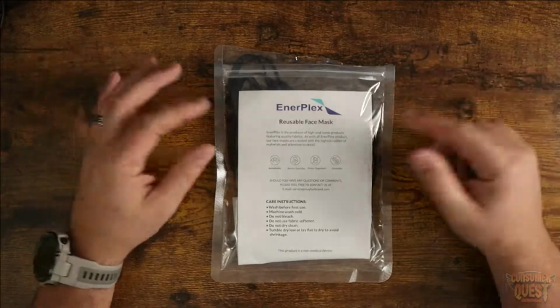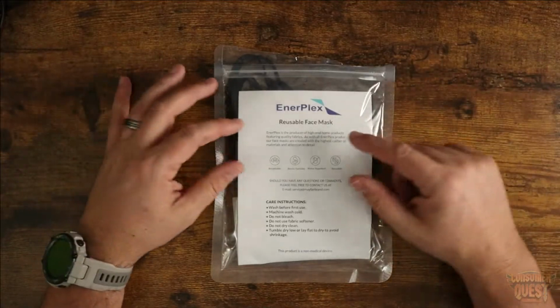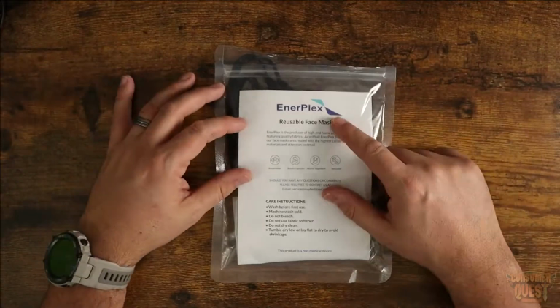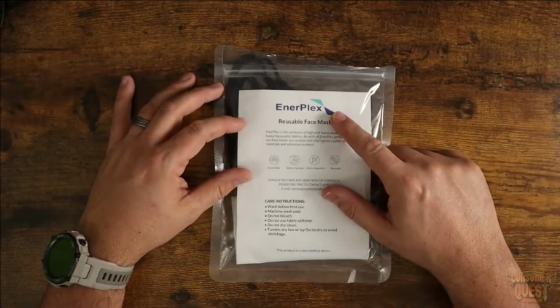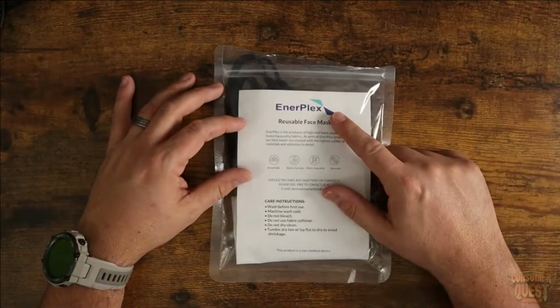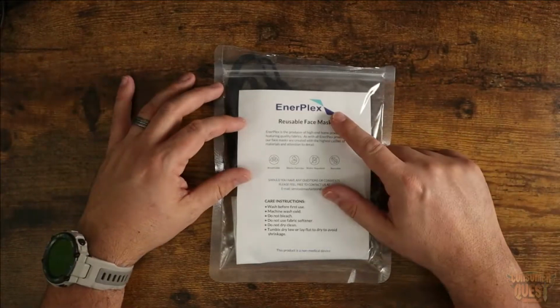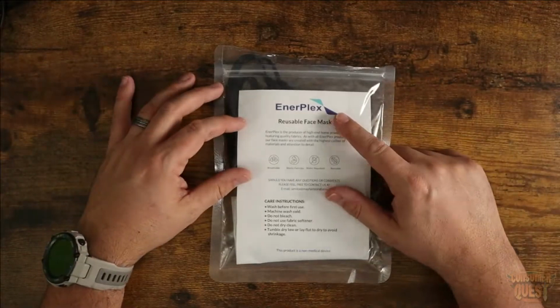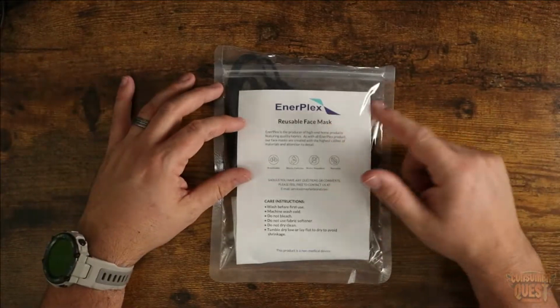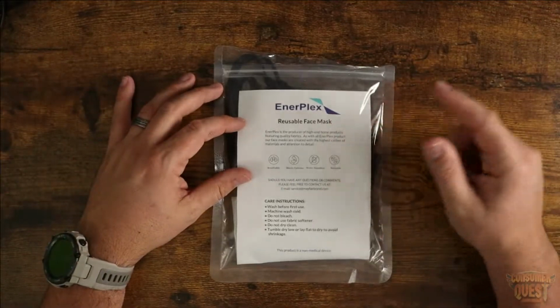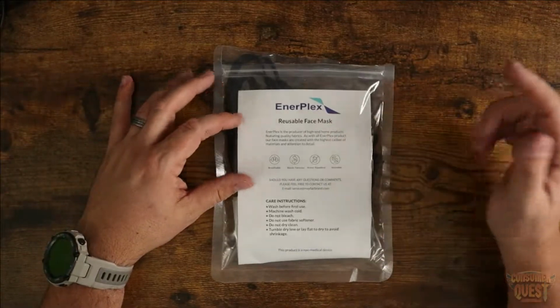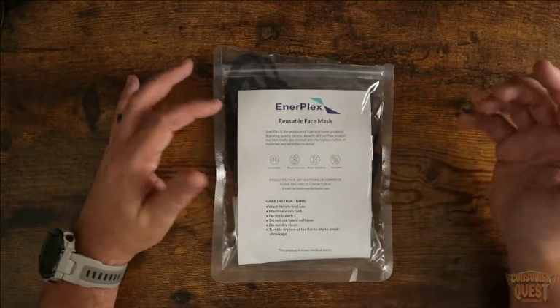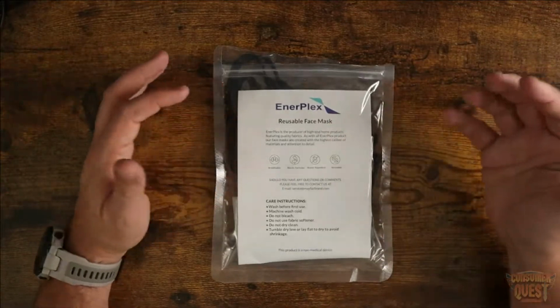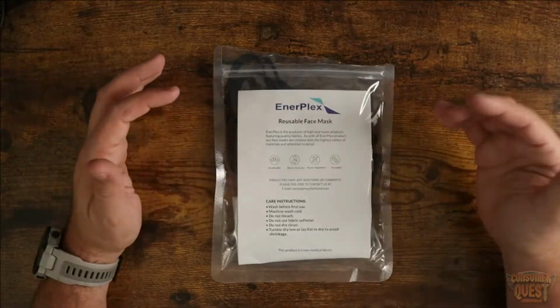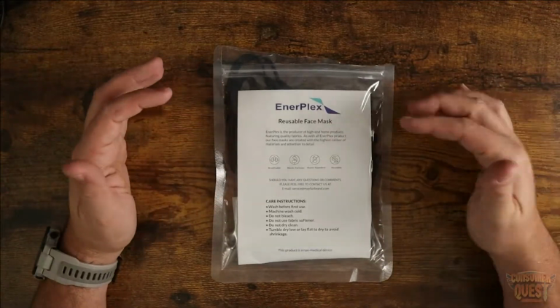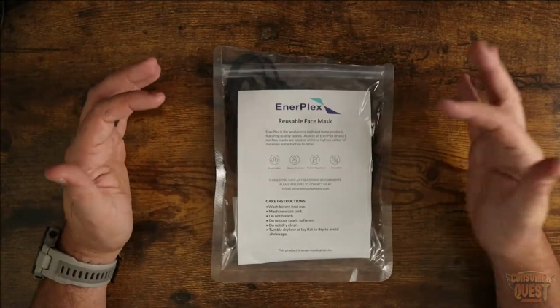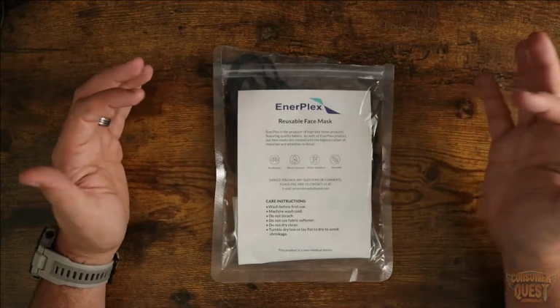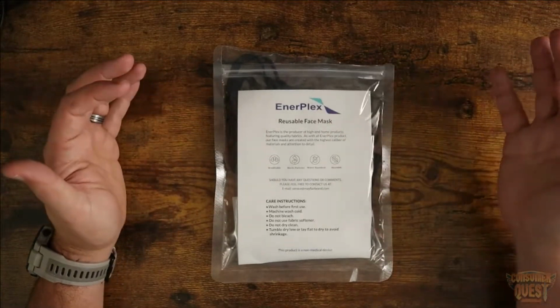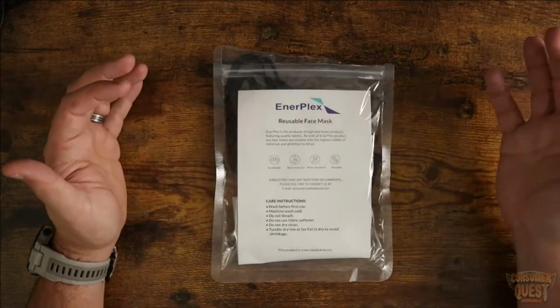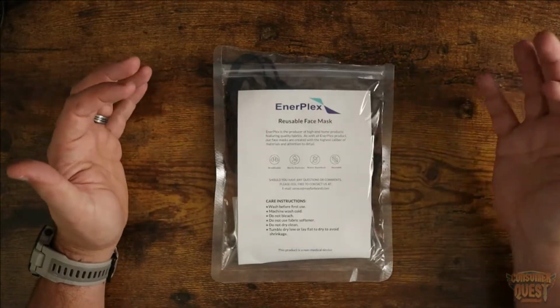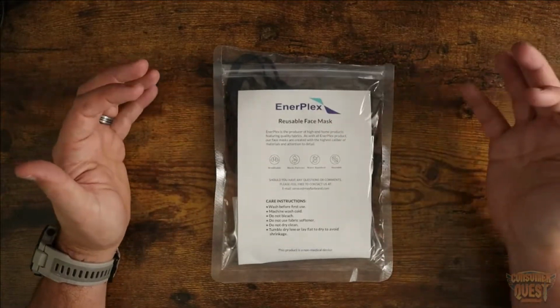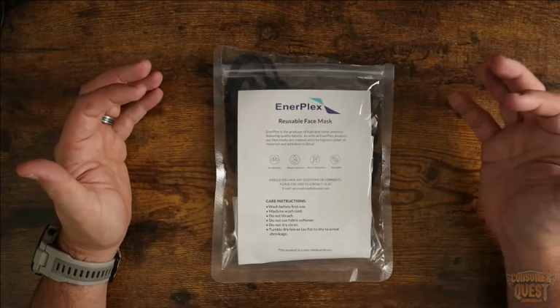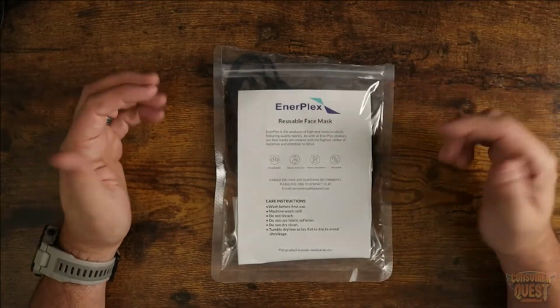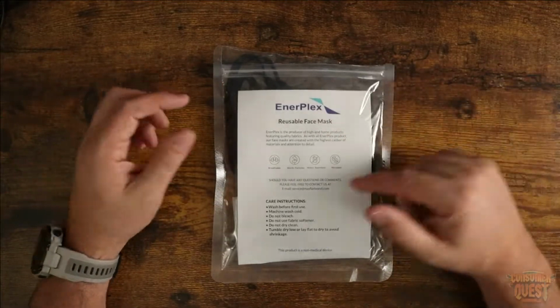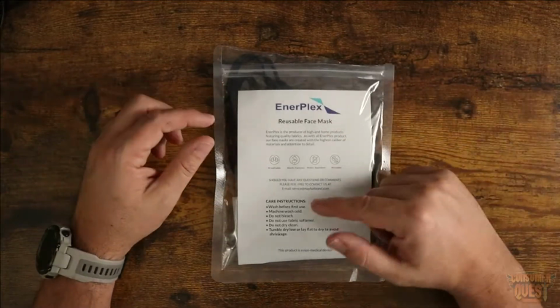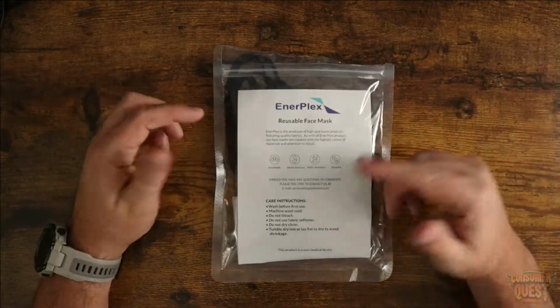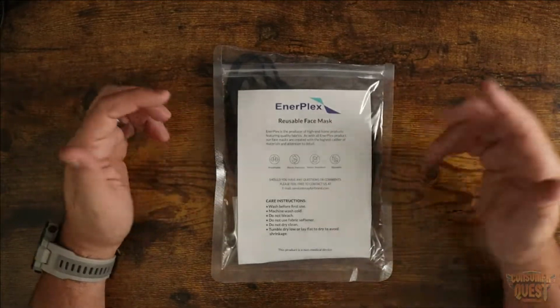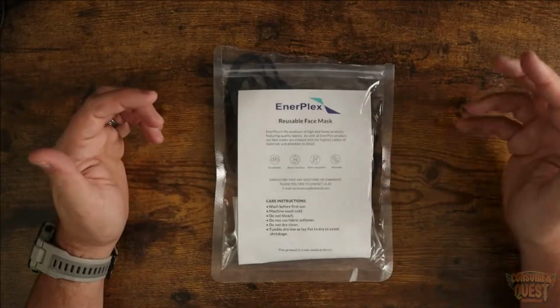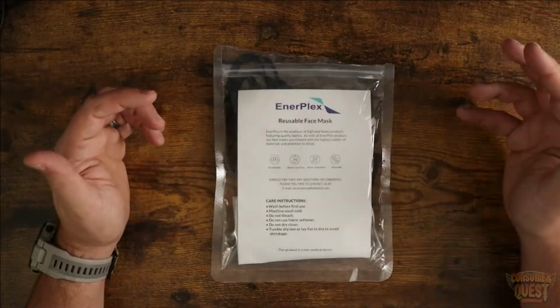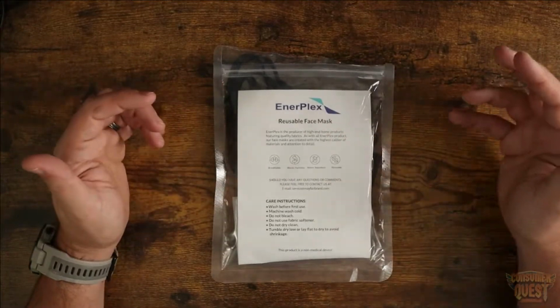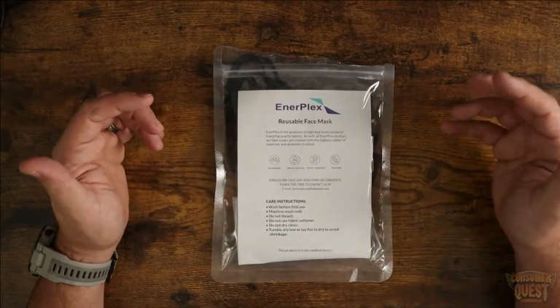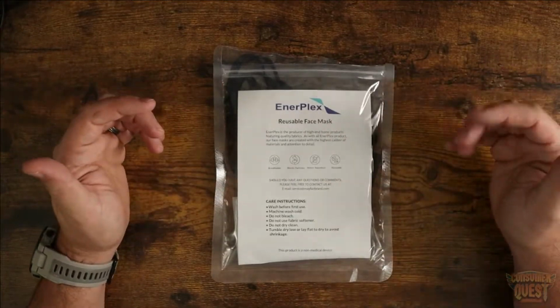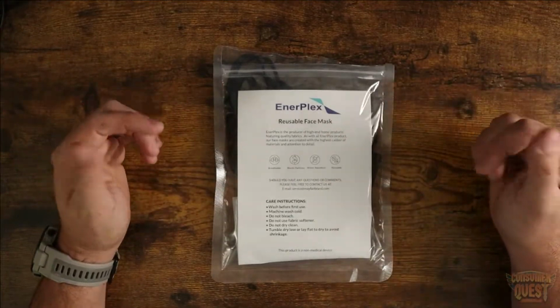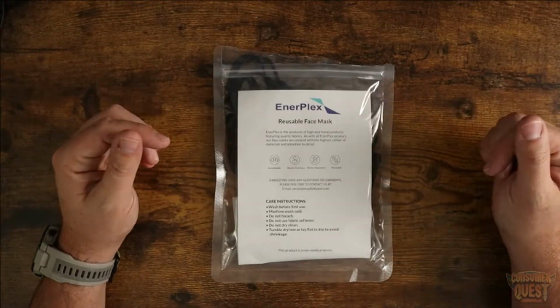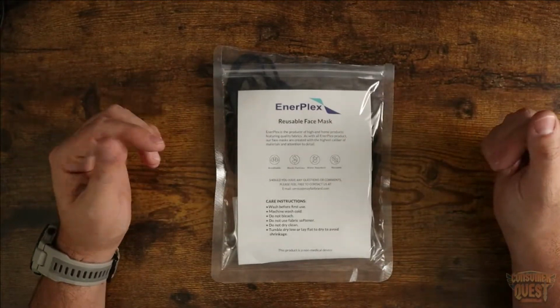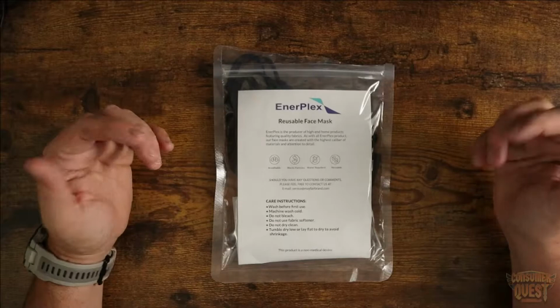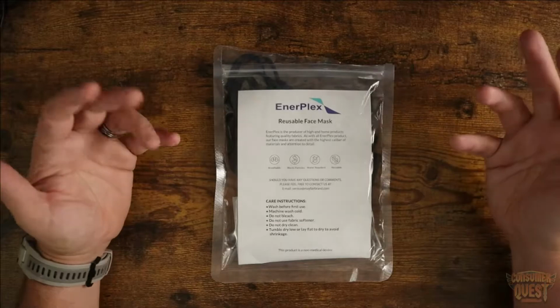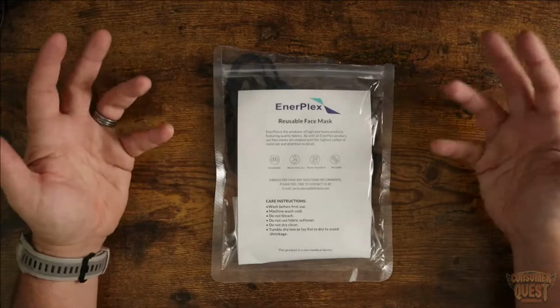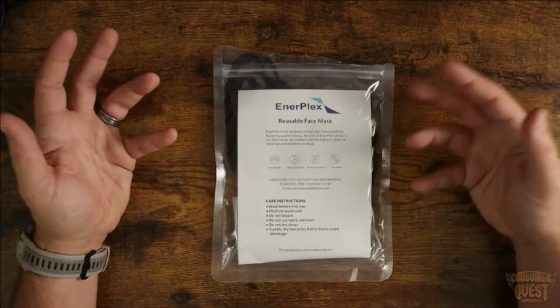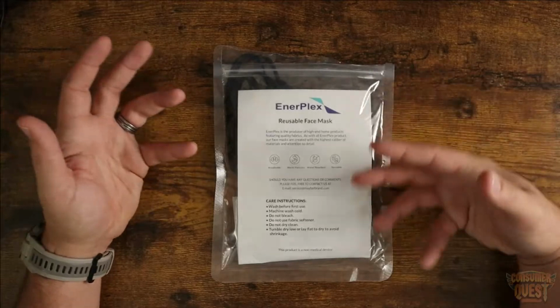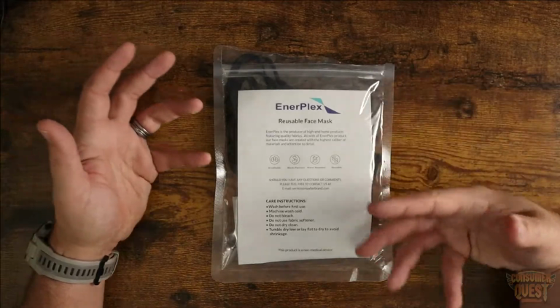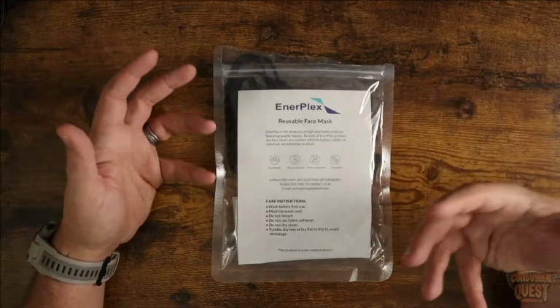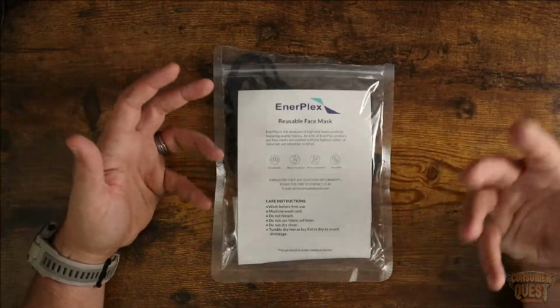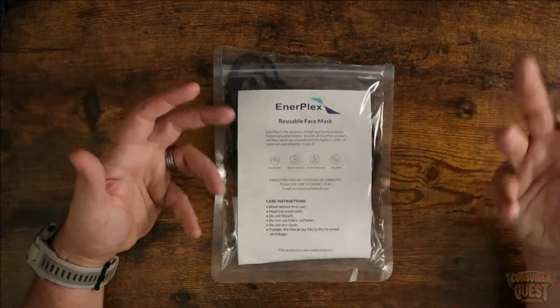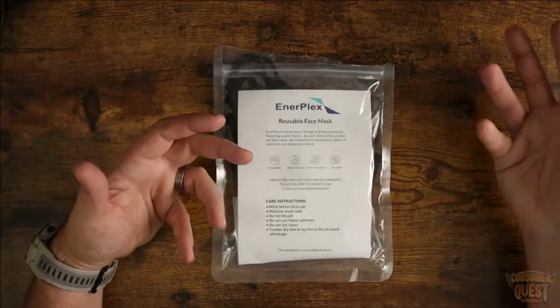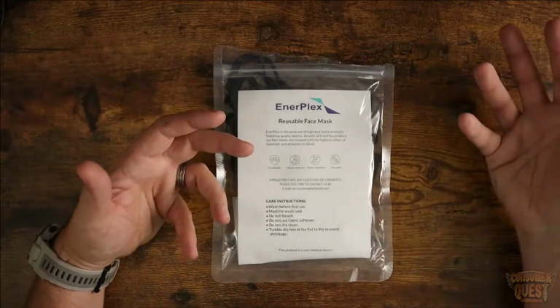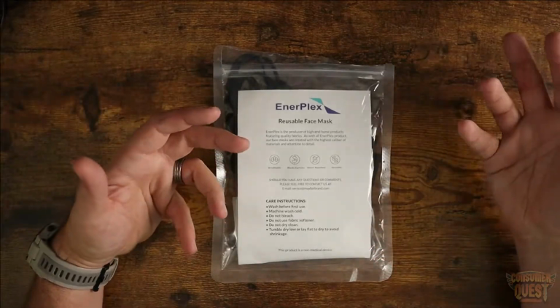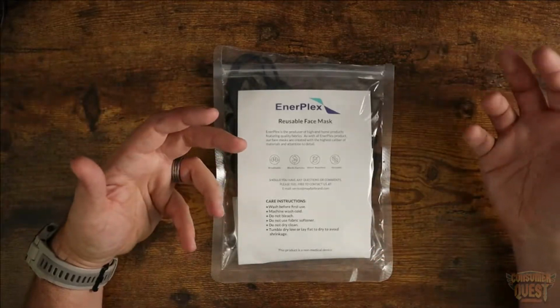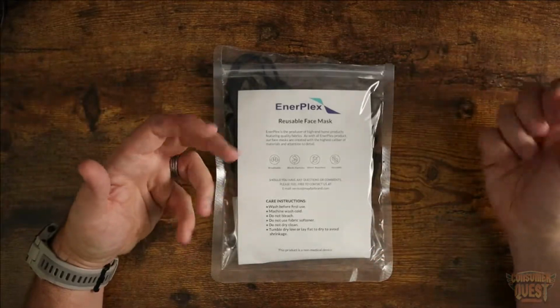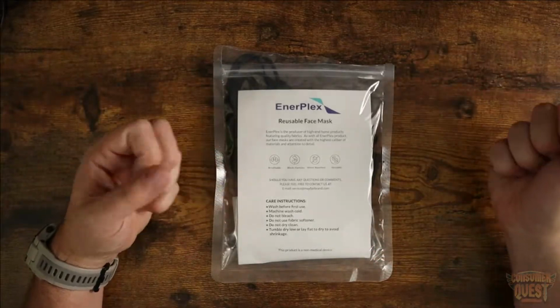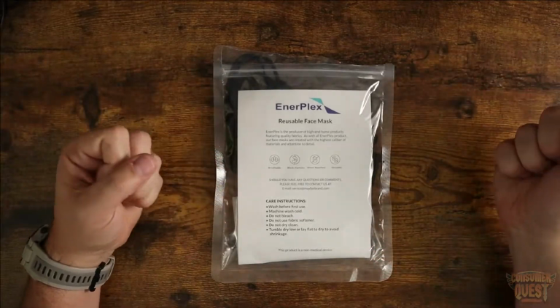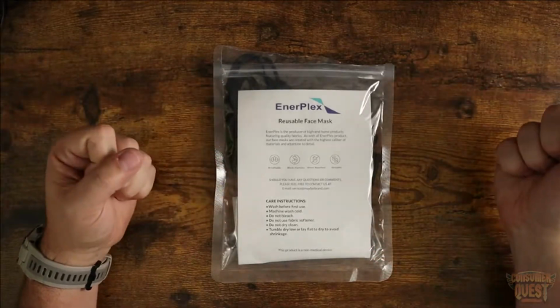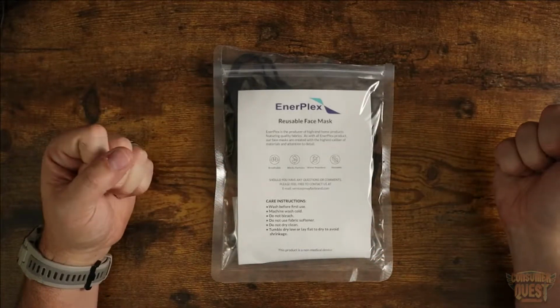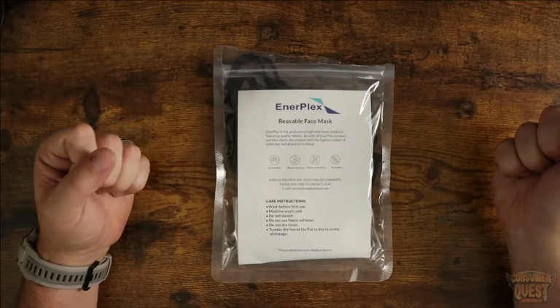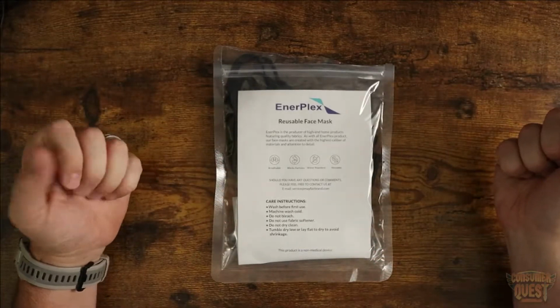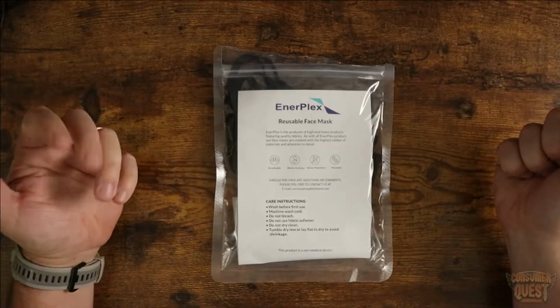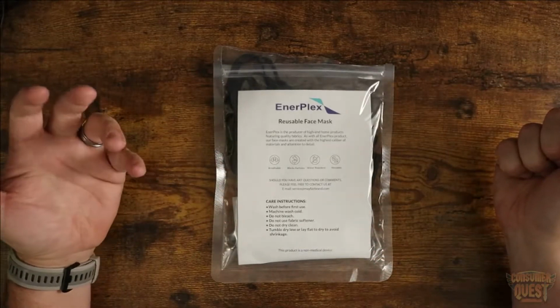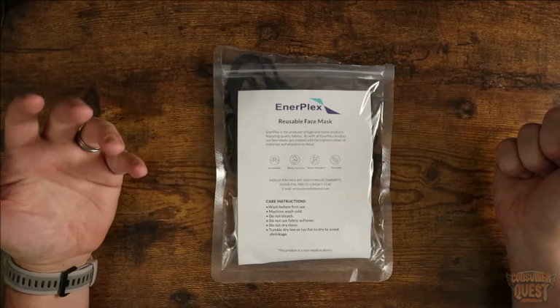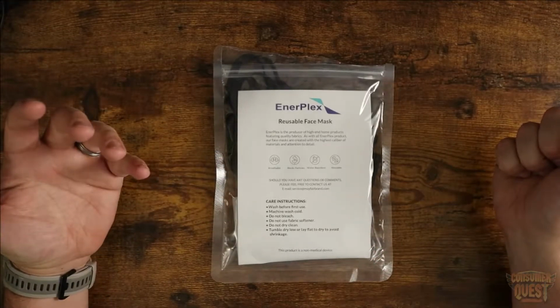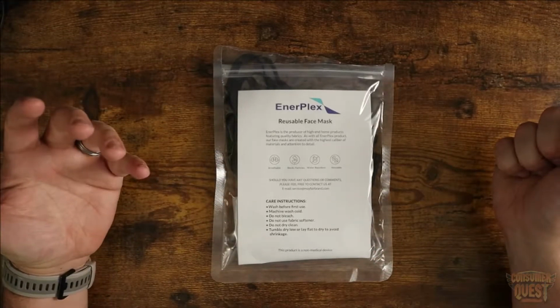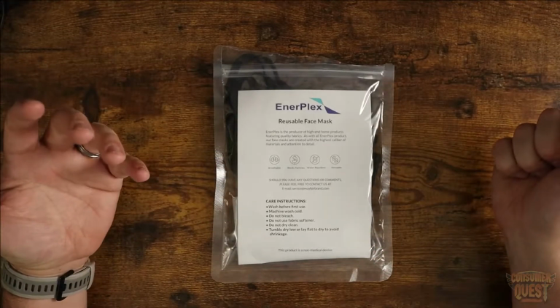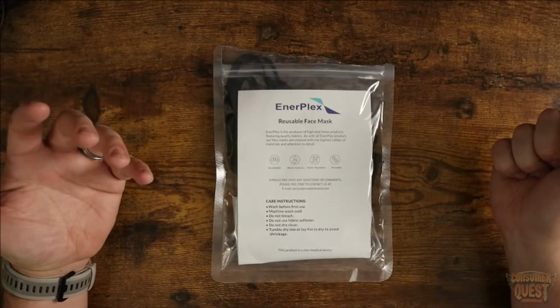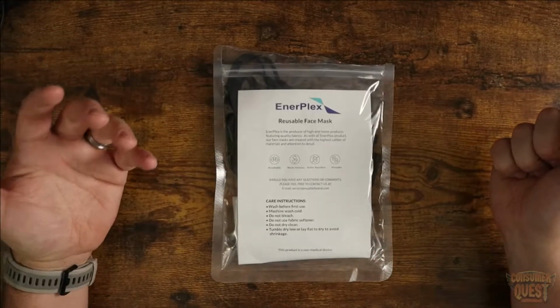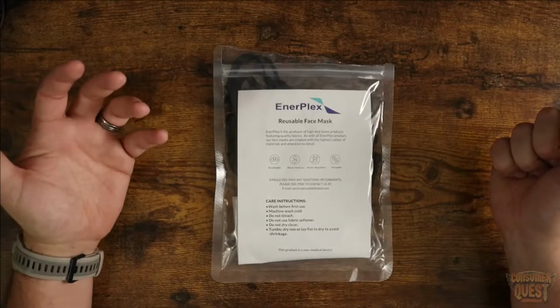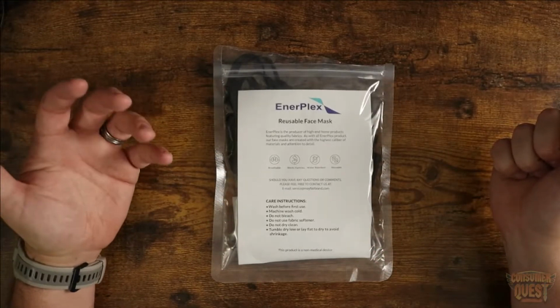These are the Enerplex reusable masks. They are breathable, they block particles, they're water repellent, and they are reusable.